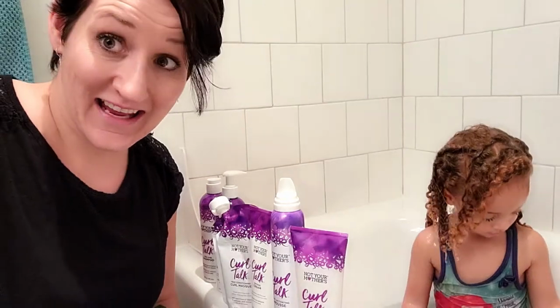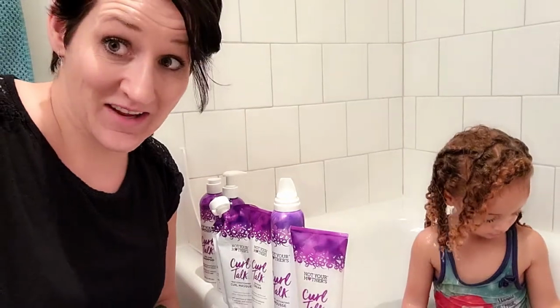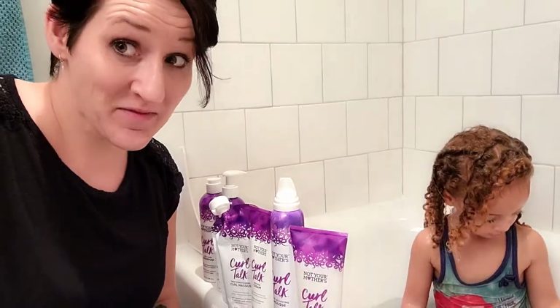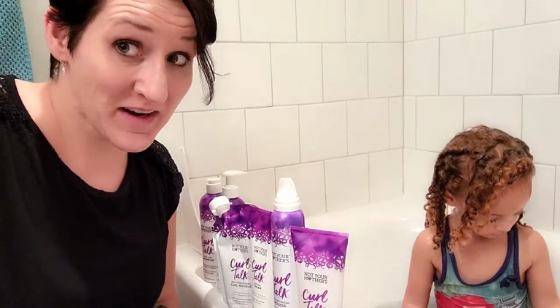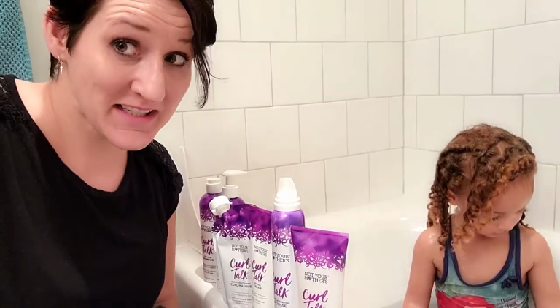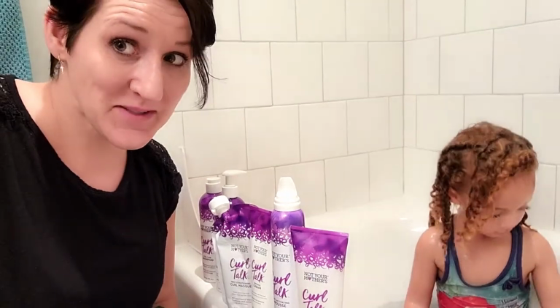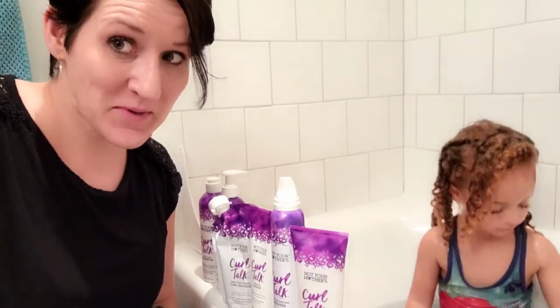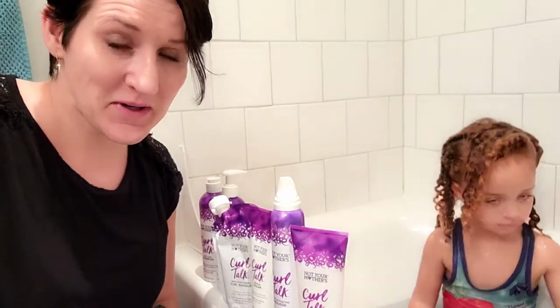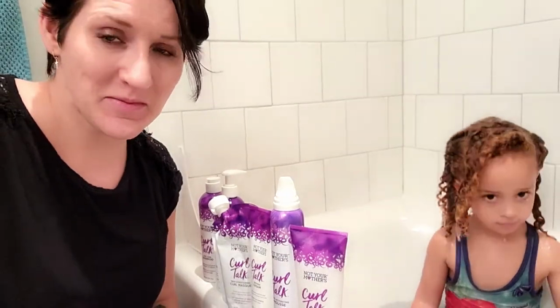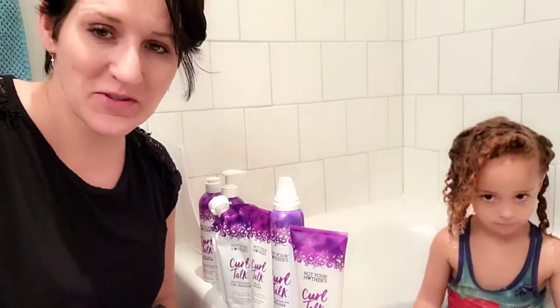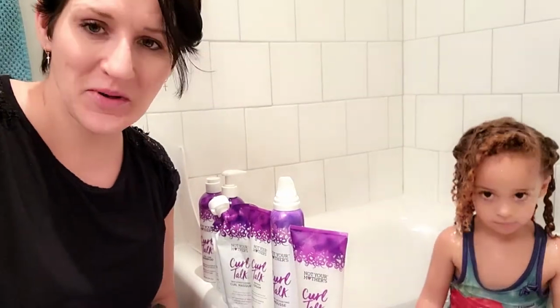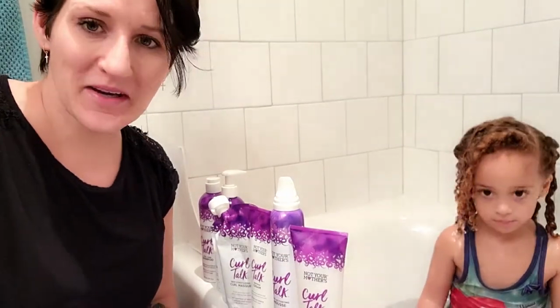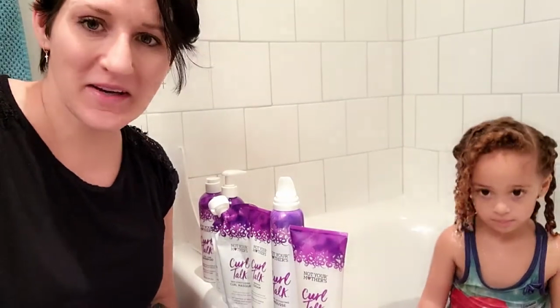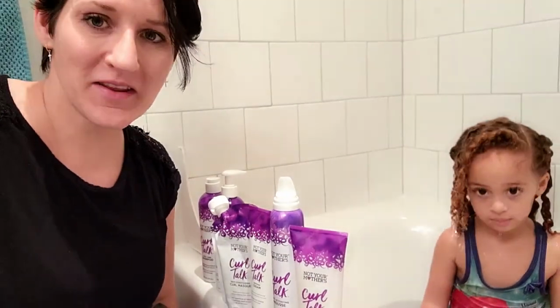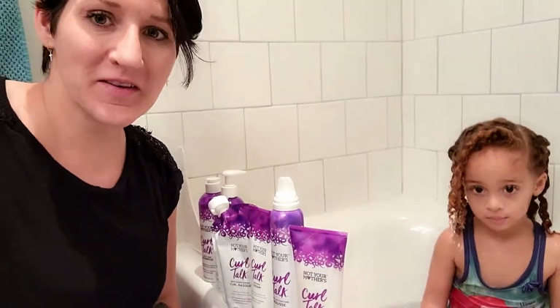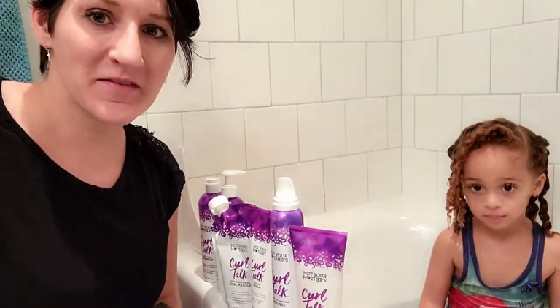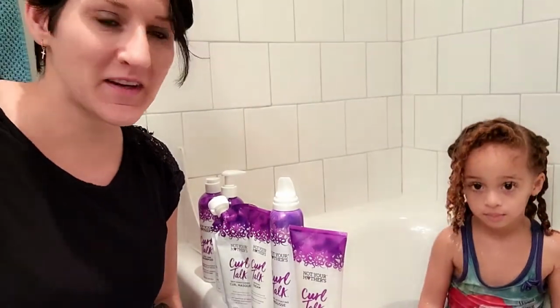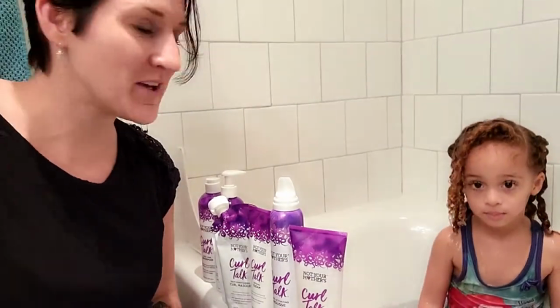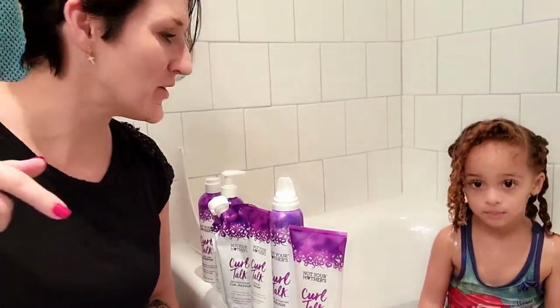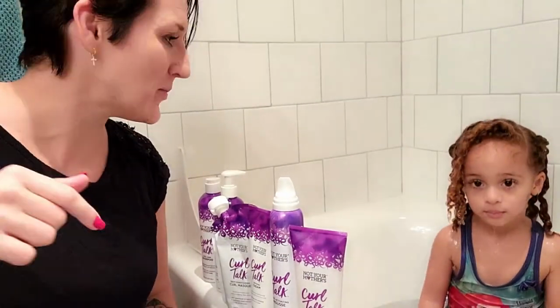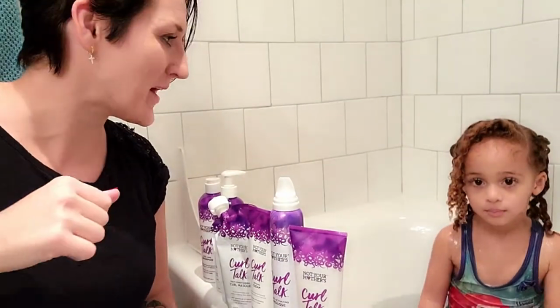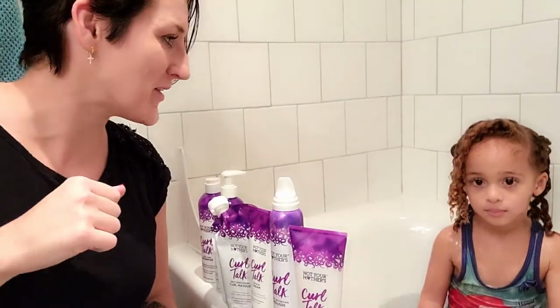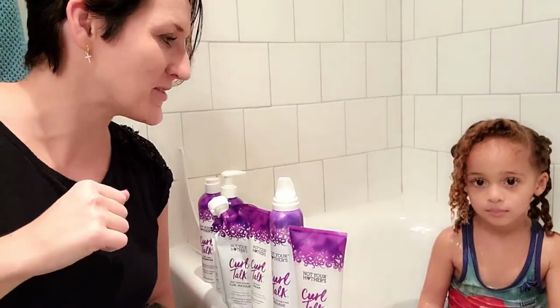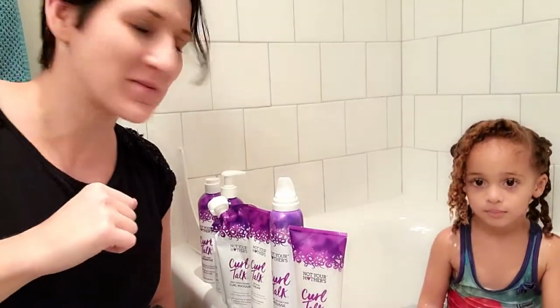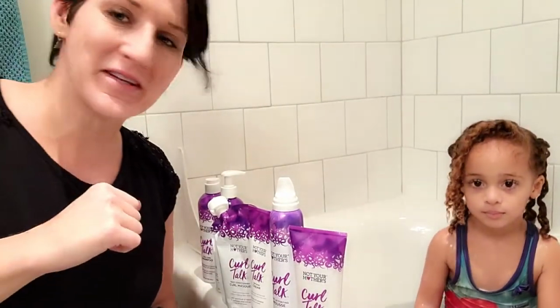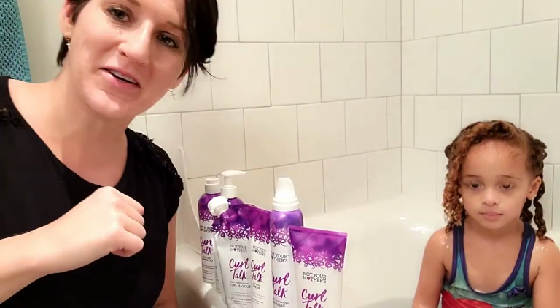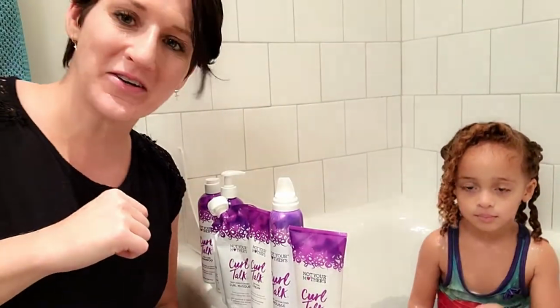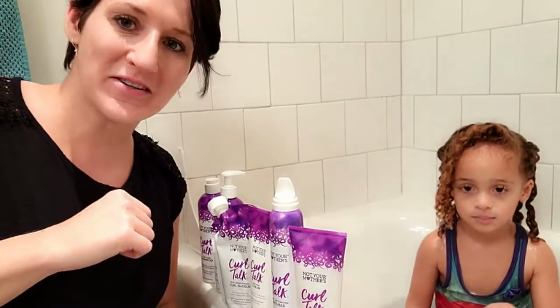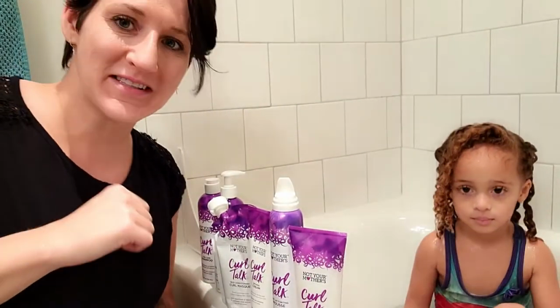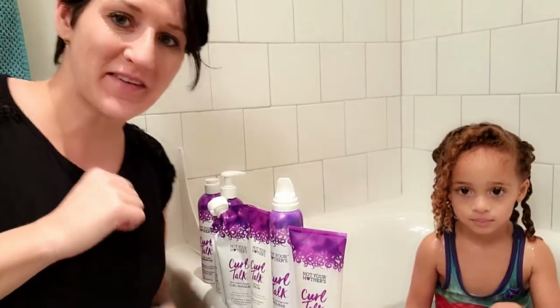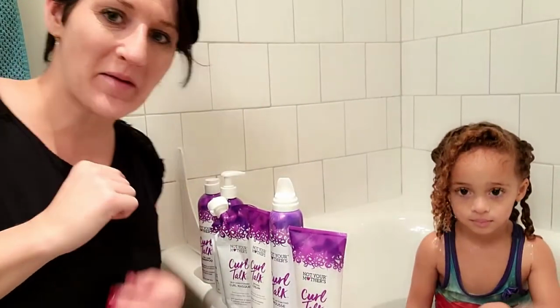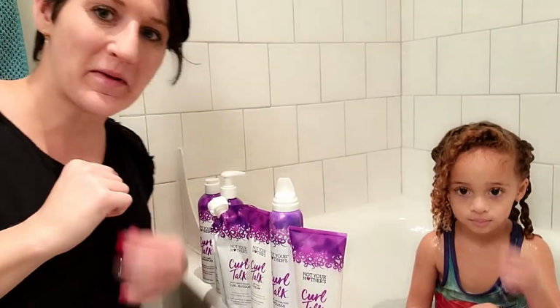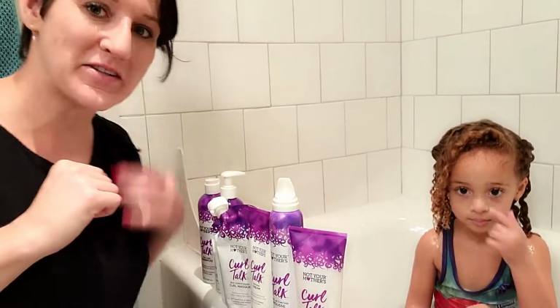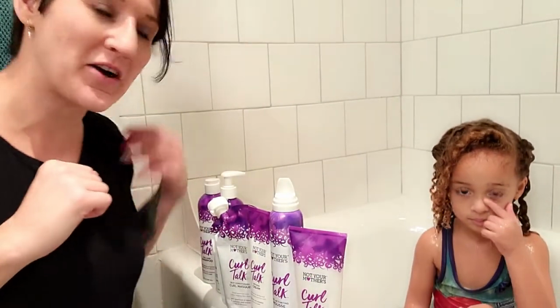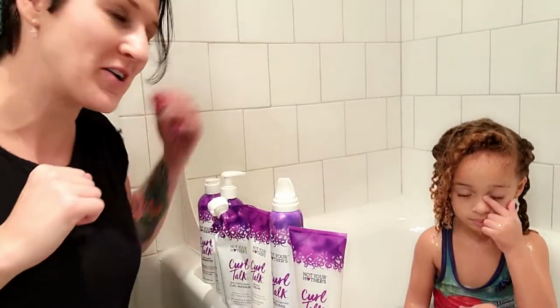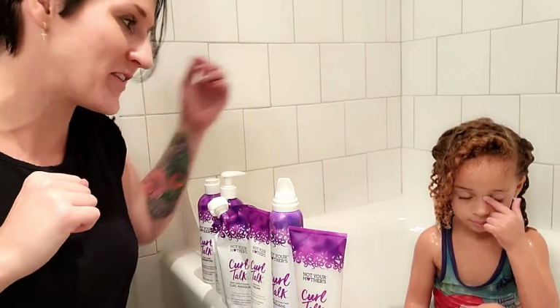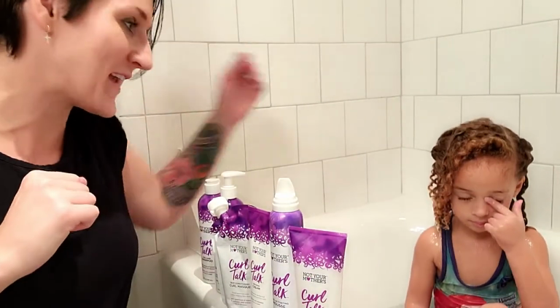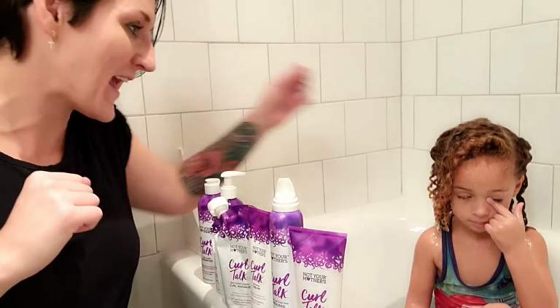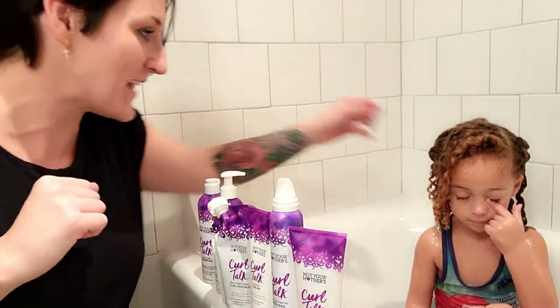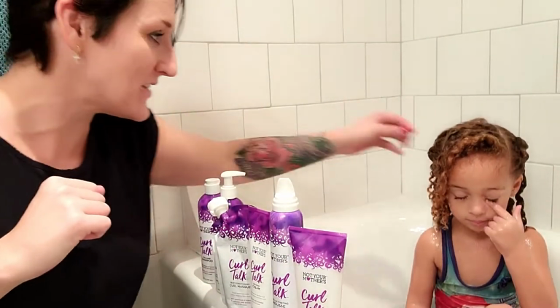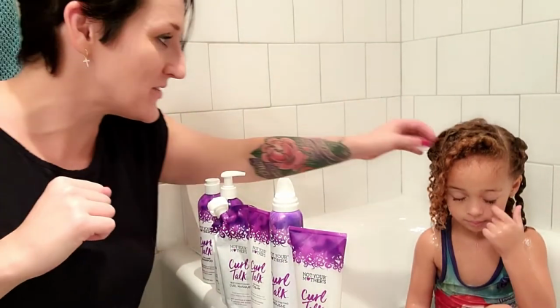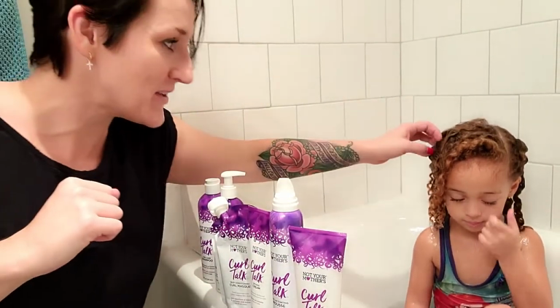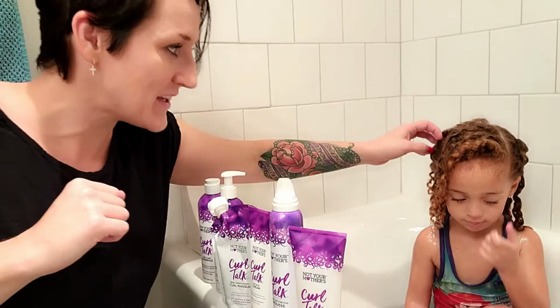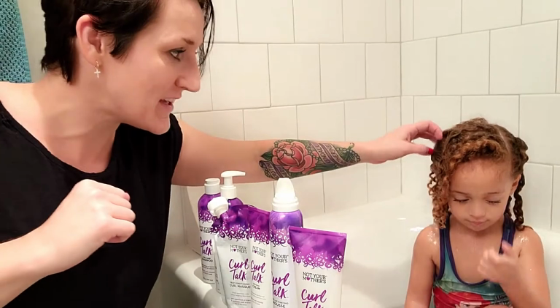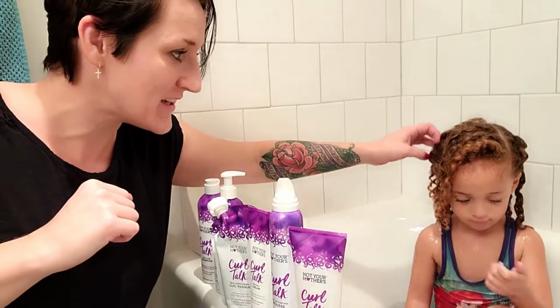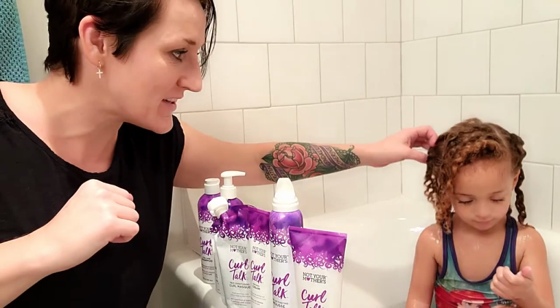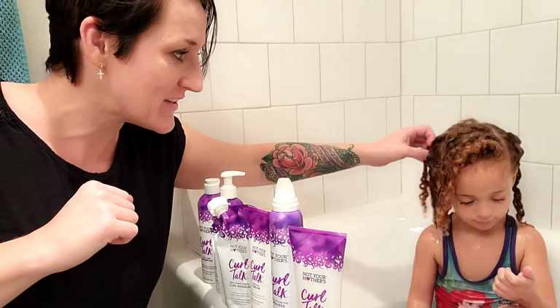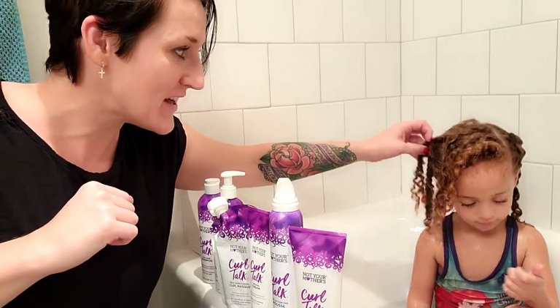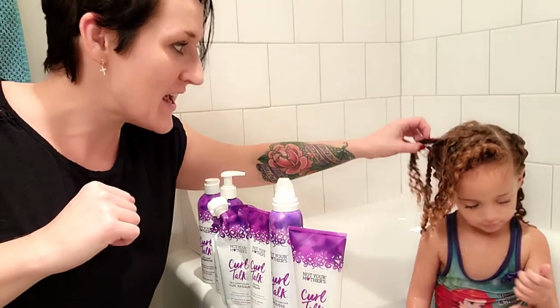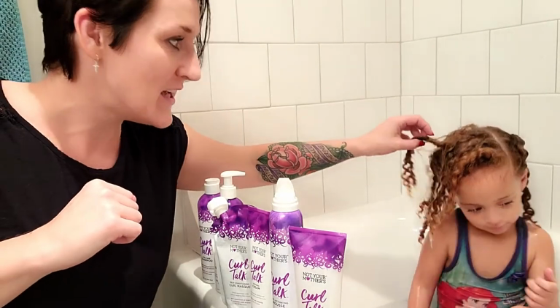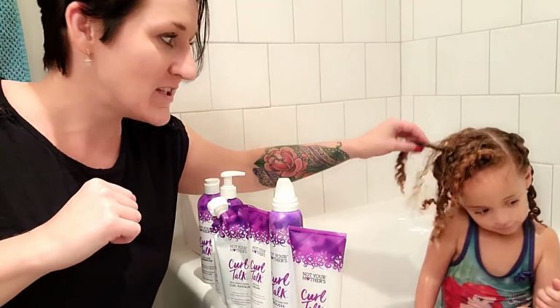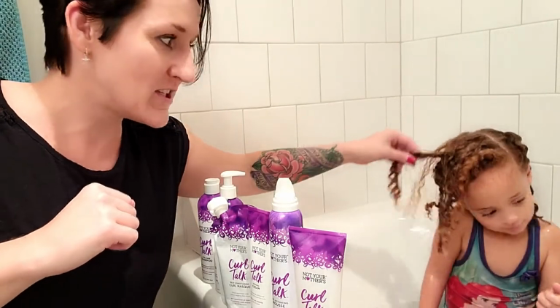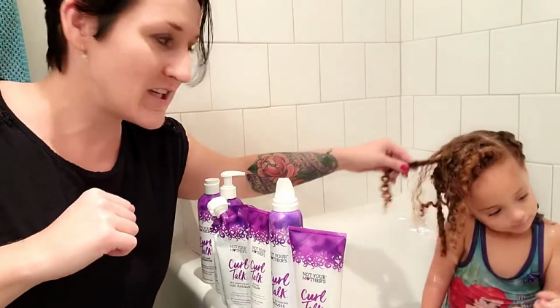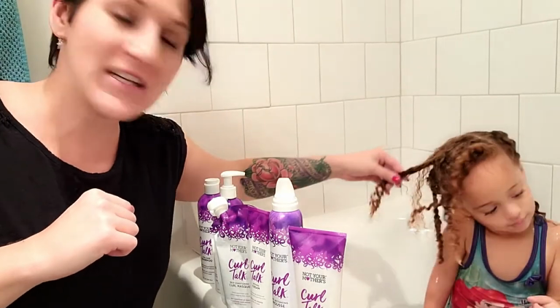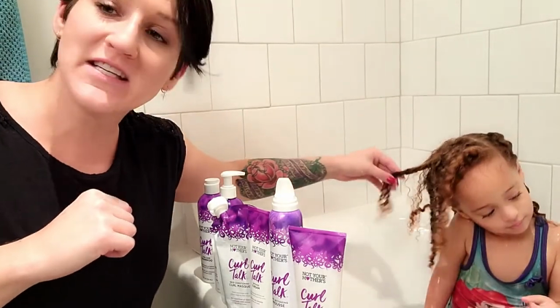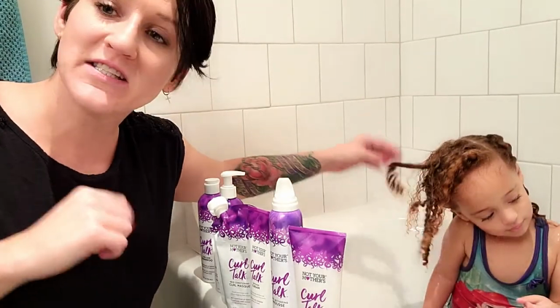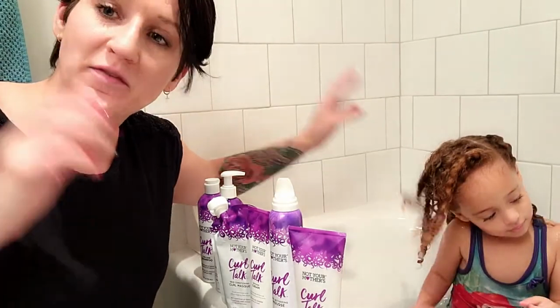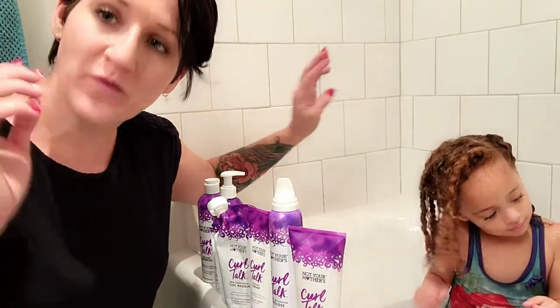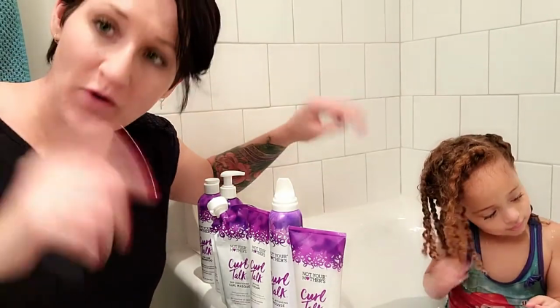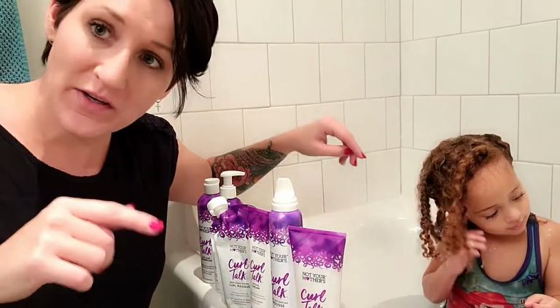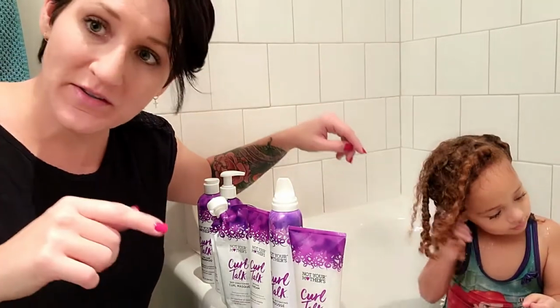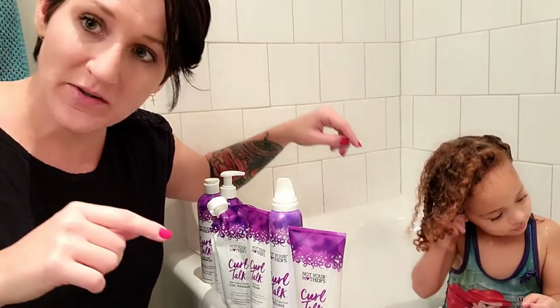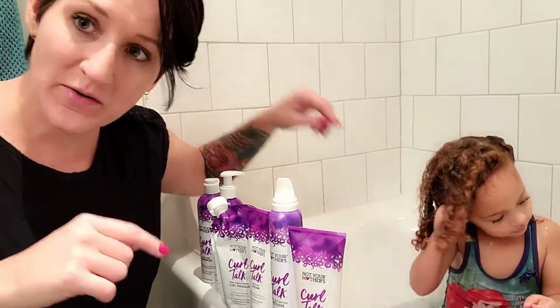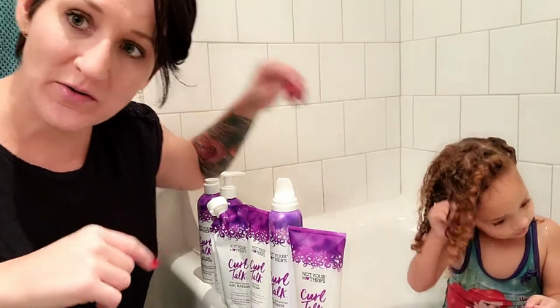Hey friends, welcome to another video by Girls With The Curls. I've got my daughter Kendall here. She is four years old.